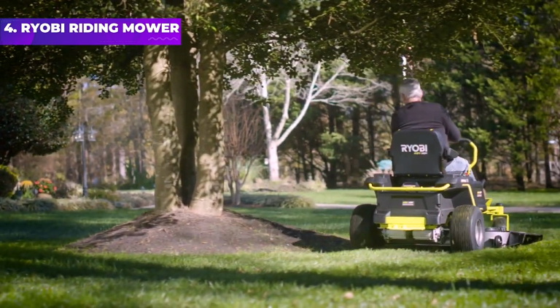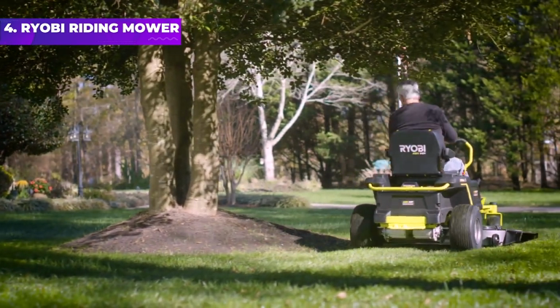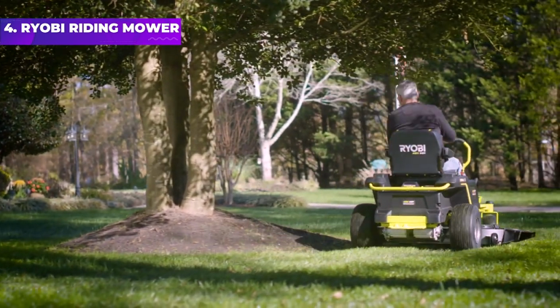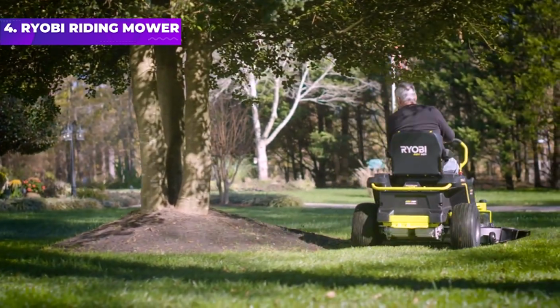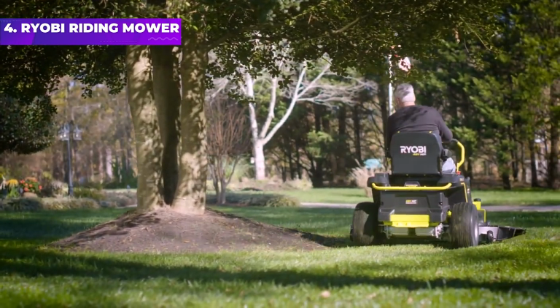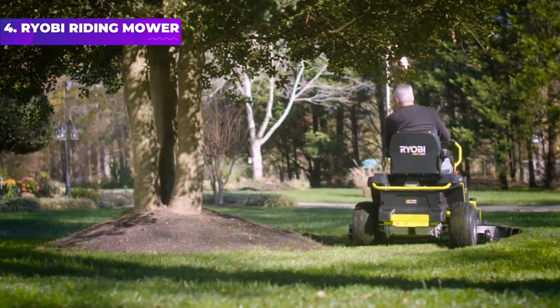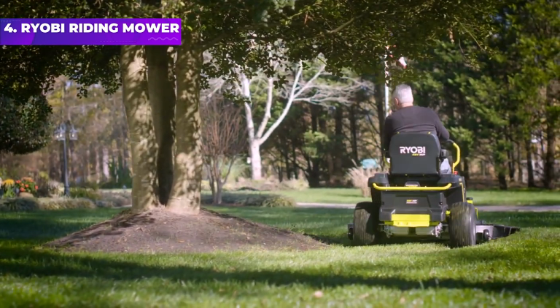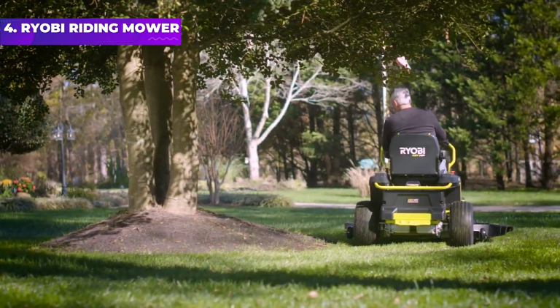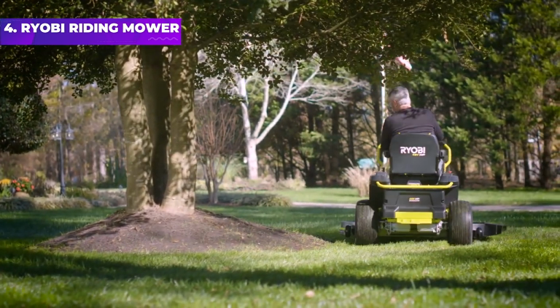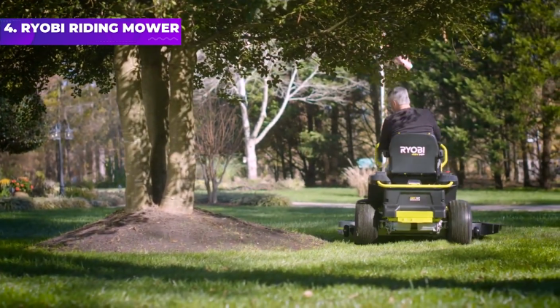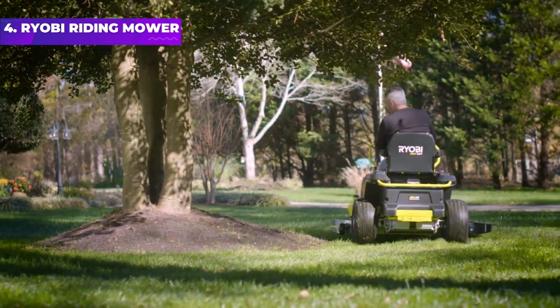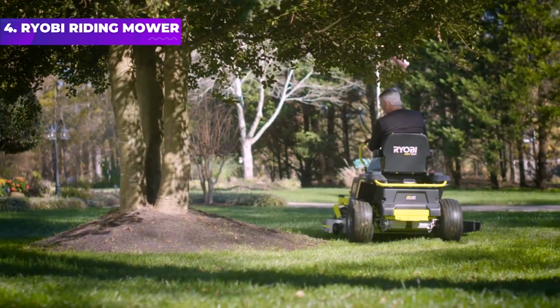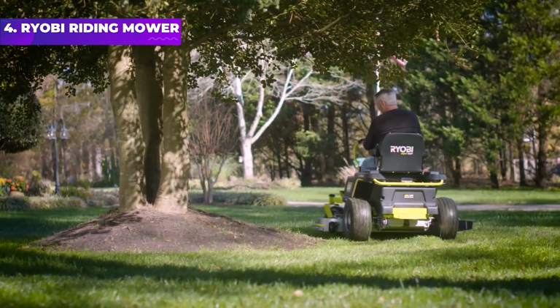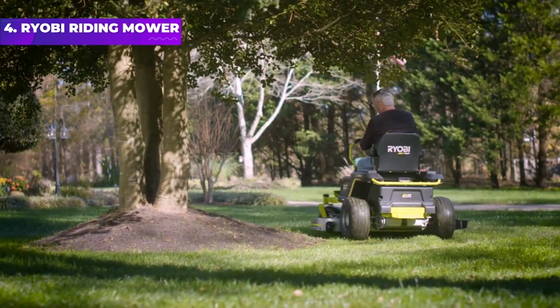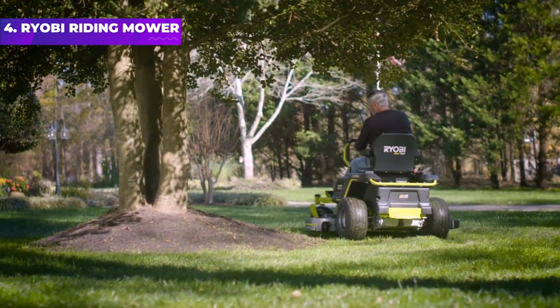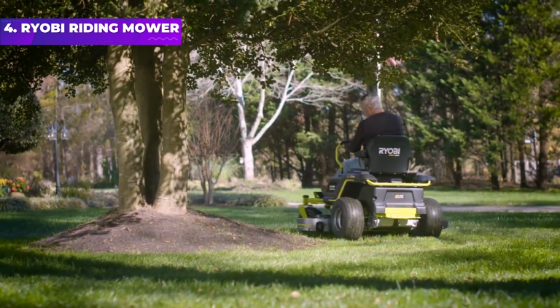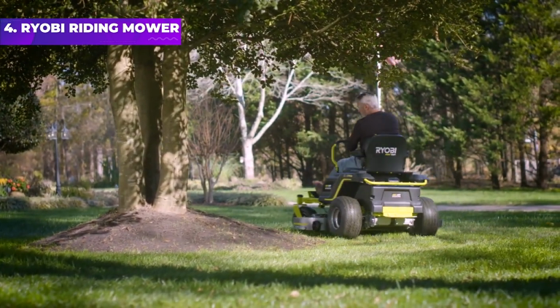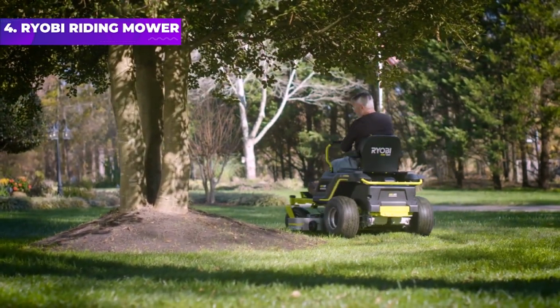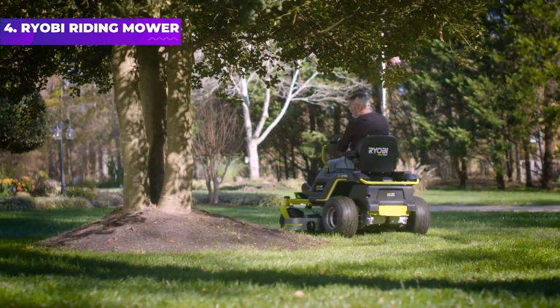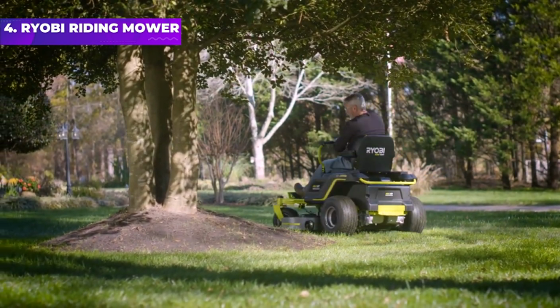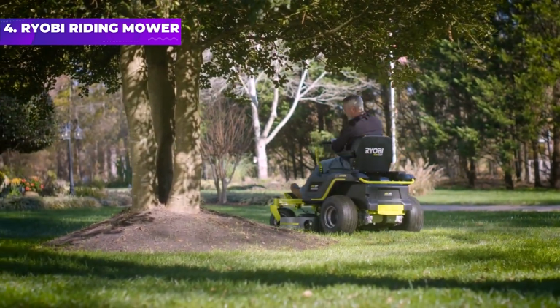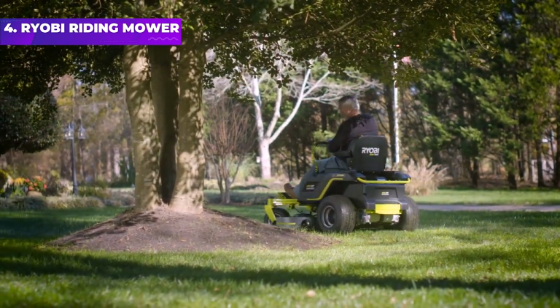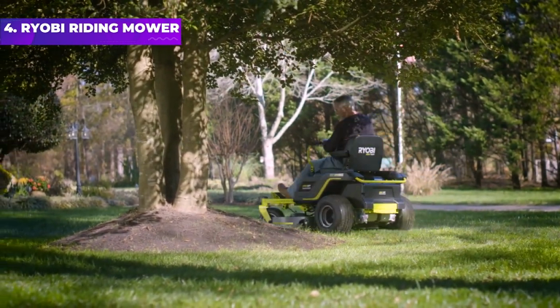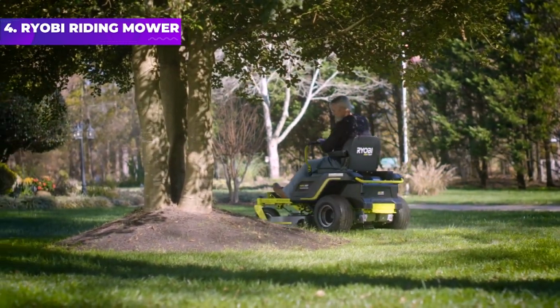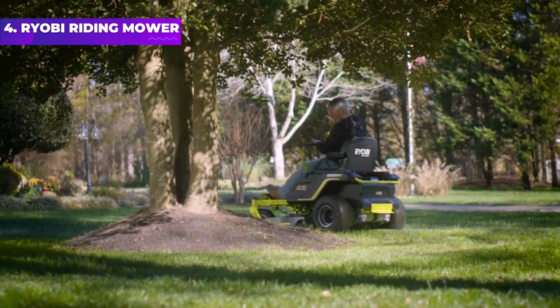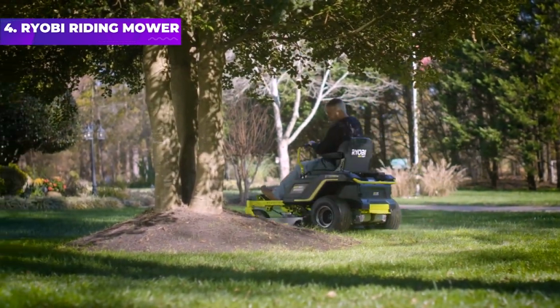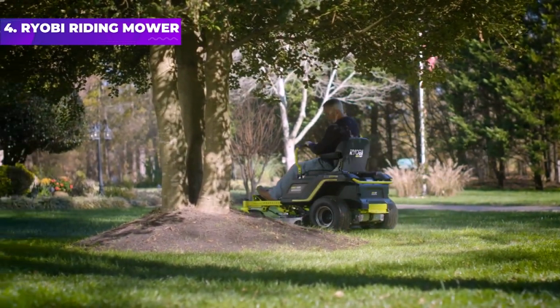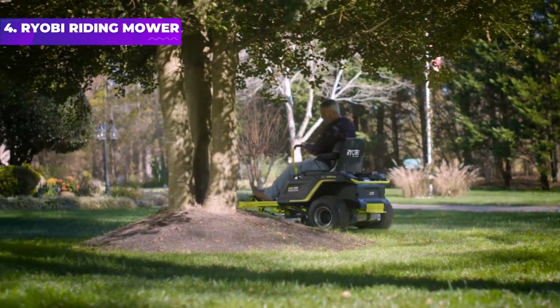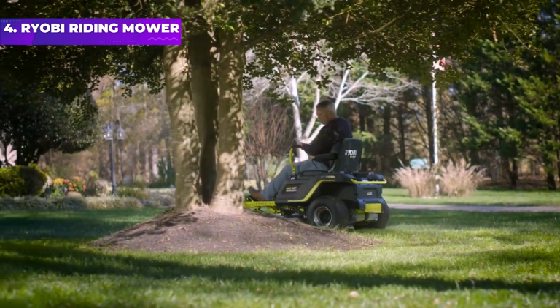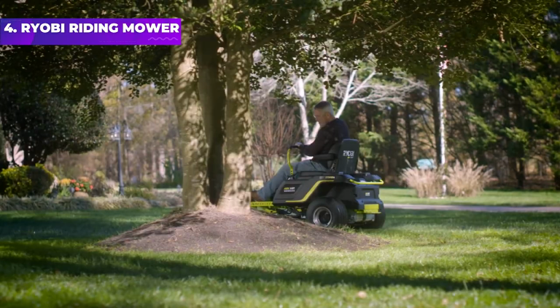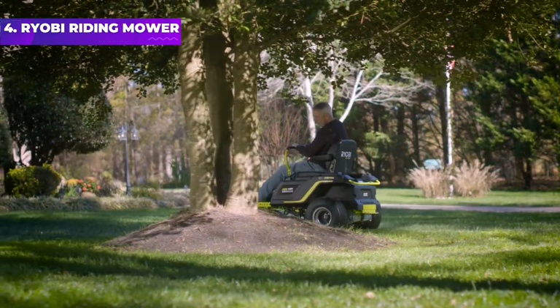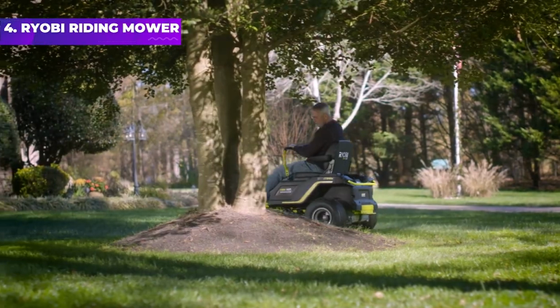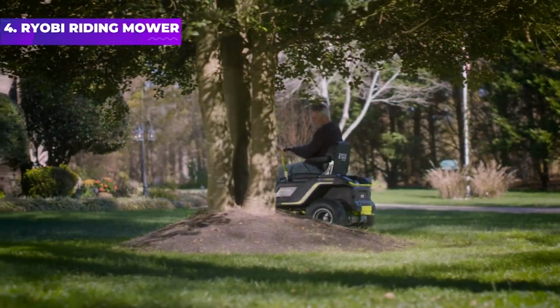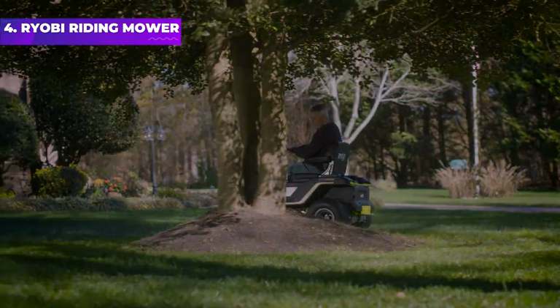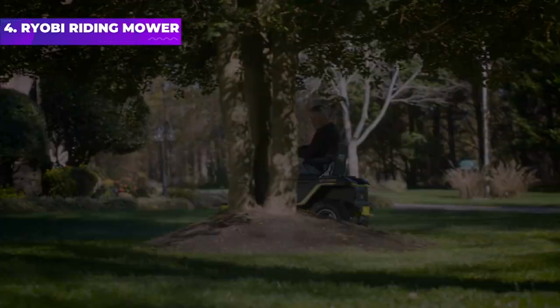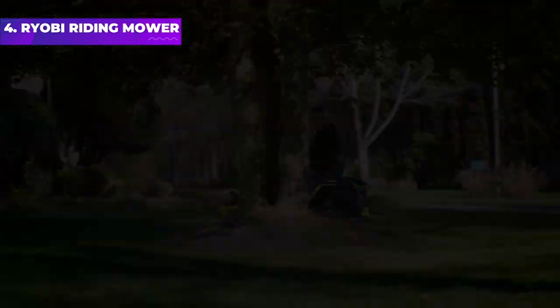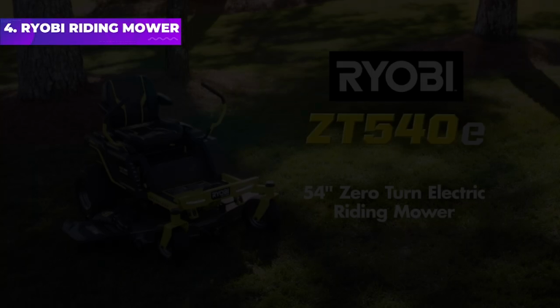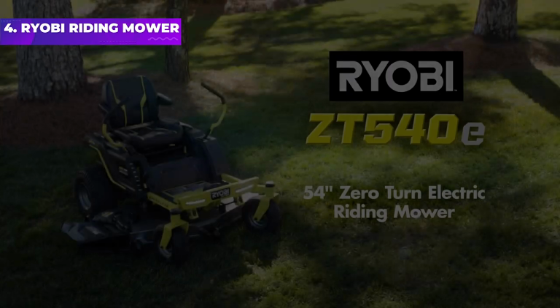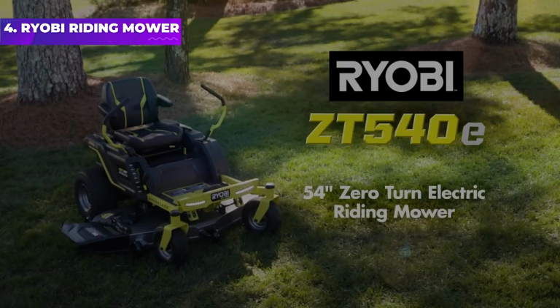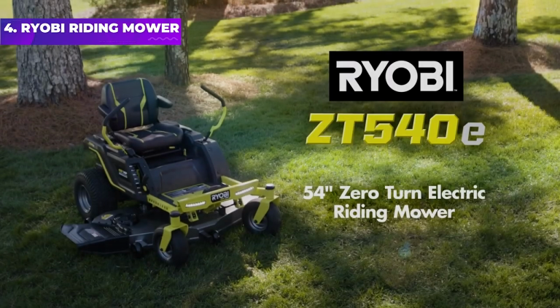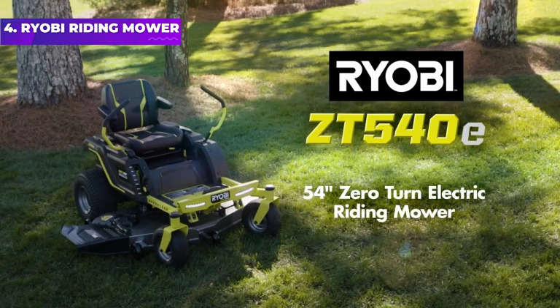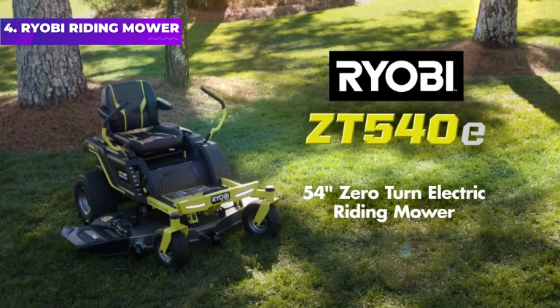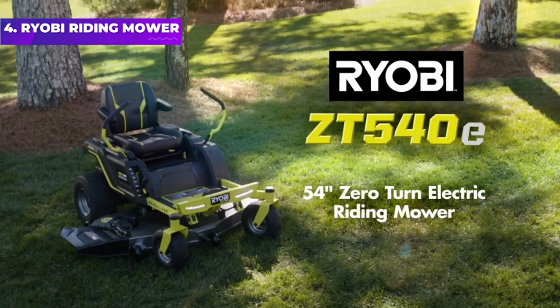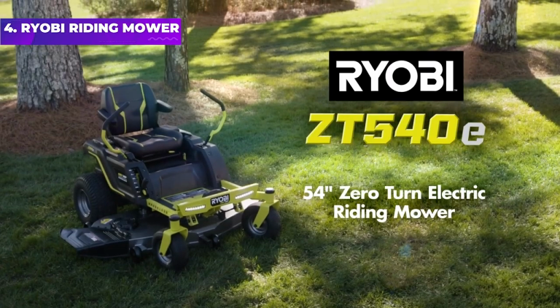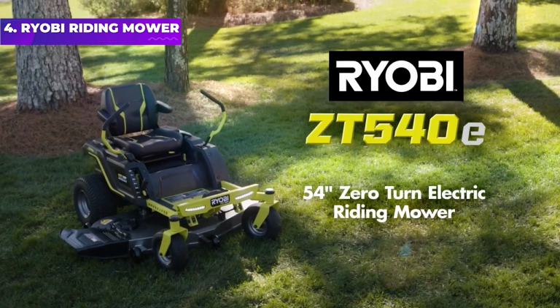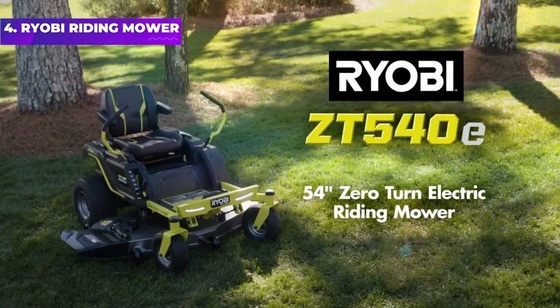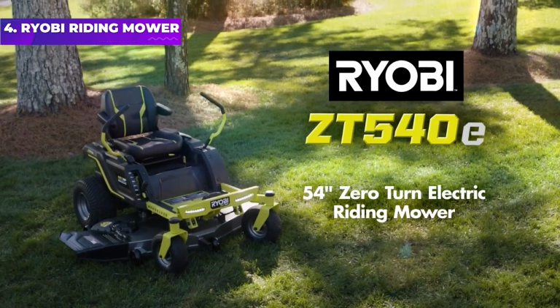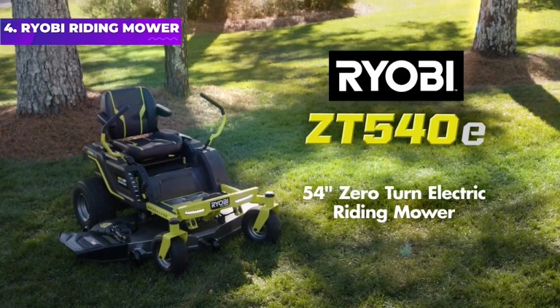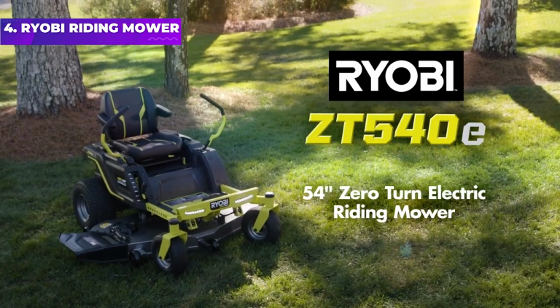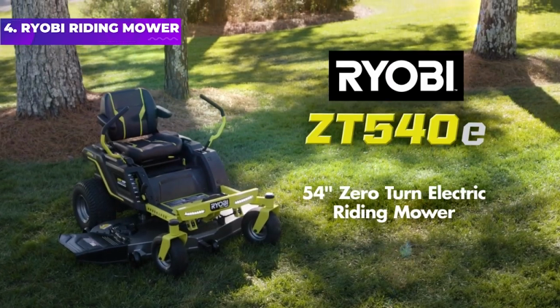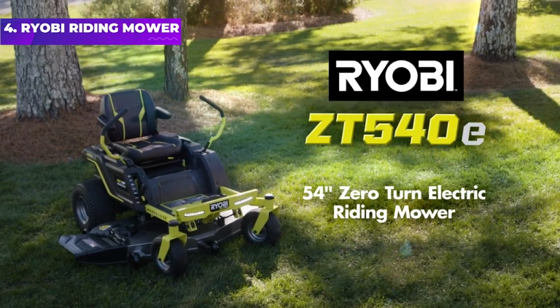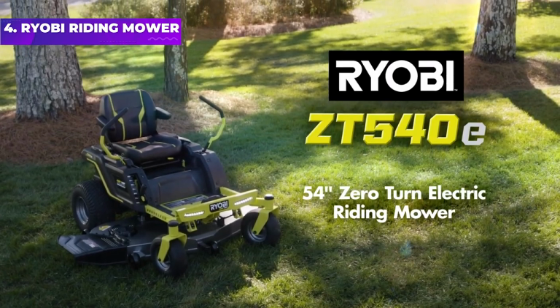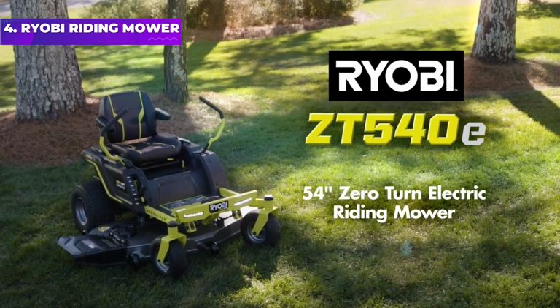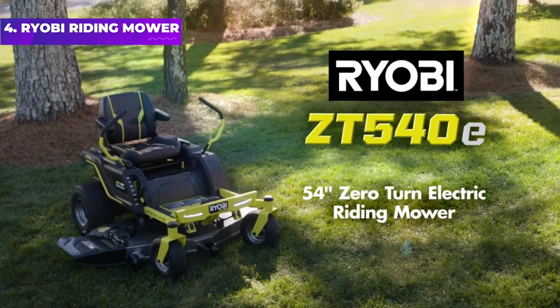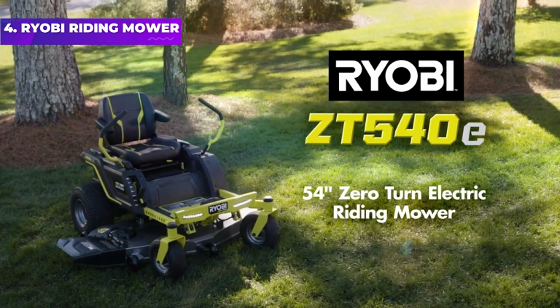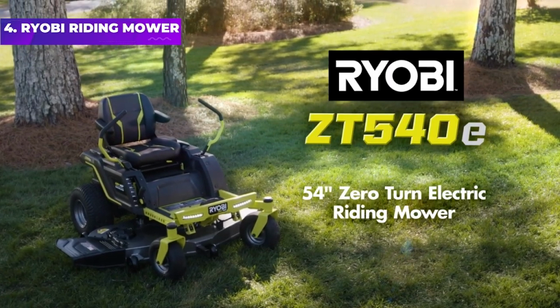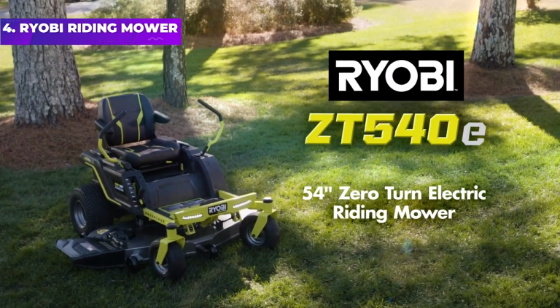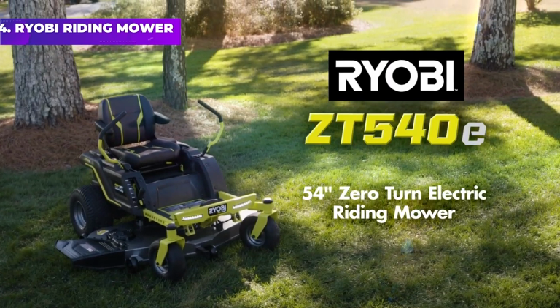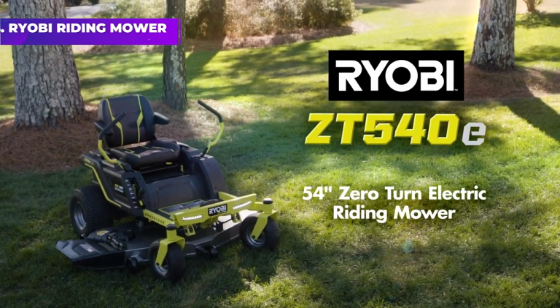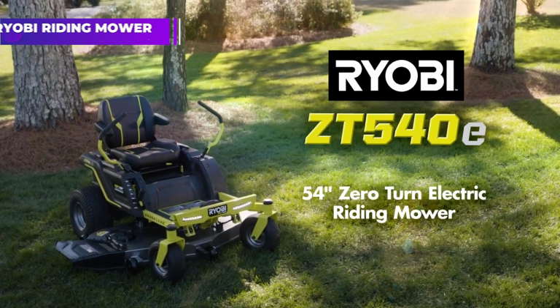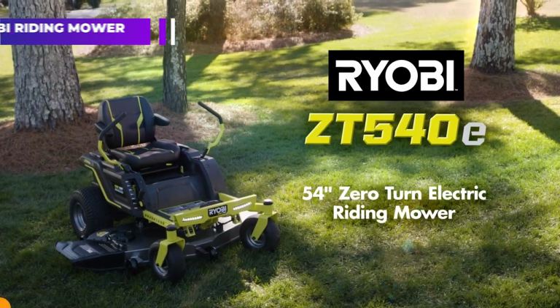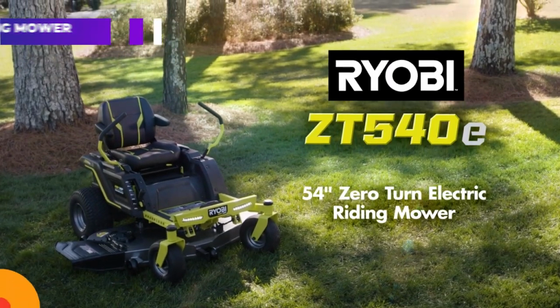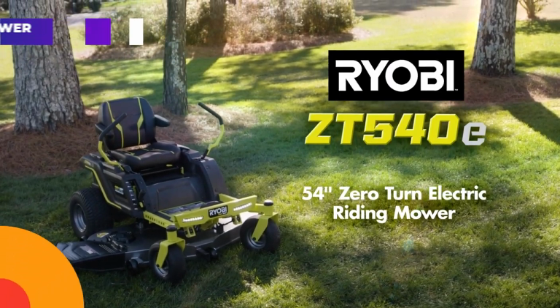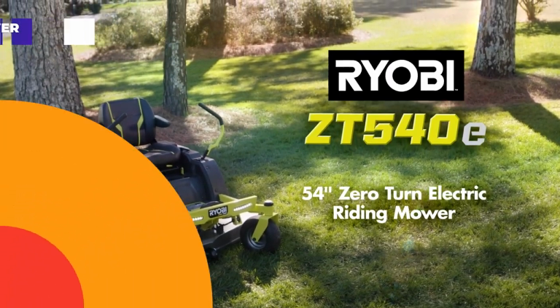Be sure to recharge before each use for optimum cutting time. For your convenience, this mower plugs into a traditional 120-volt outlet.